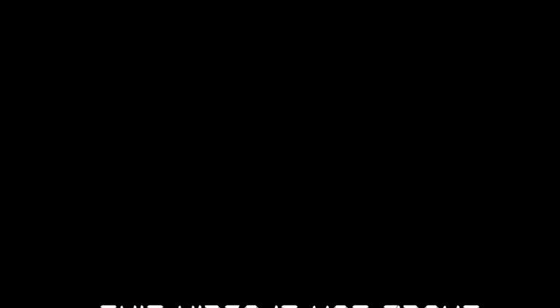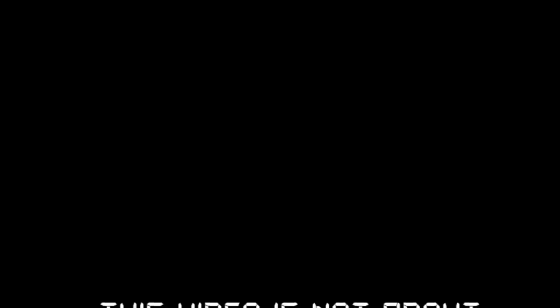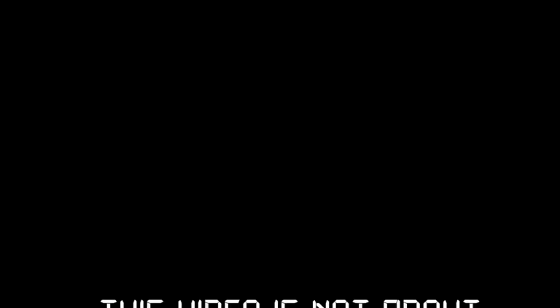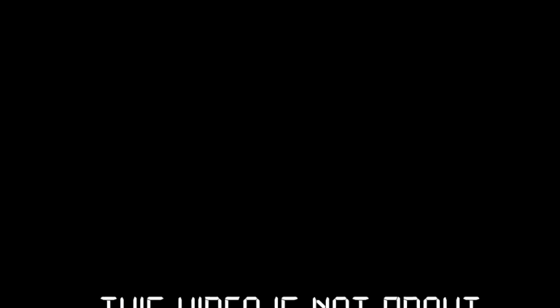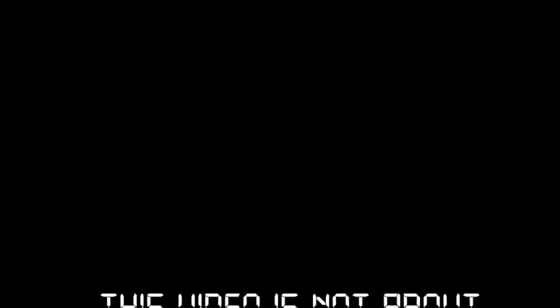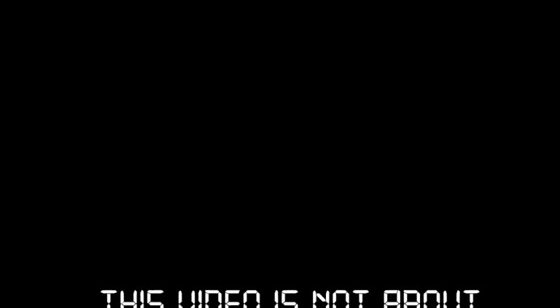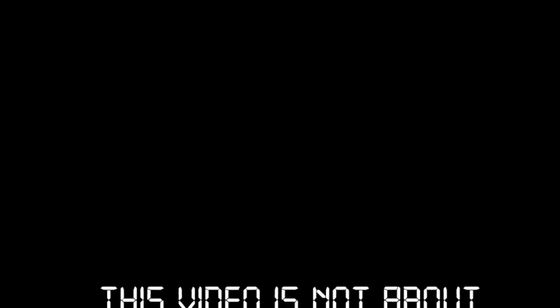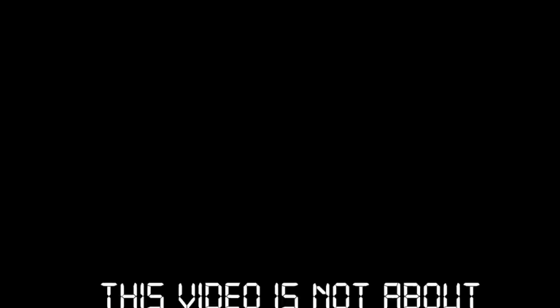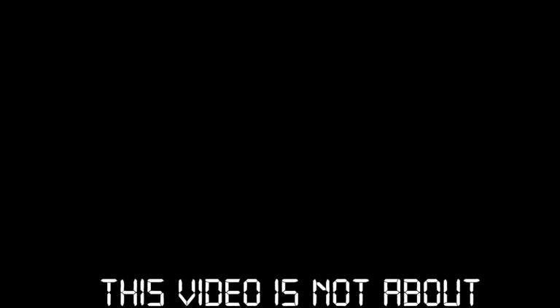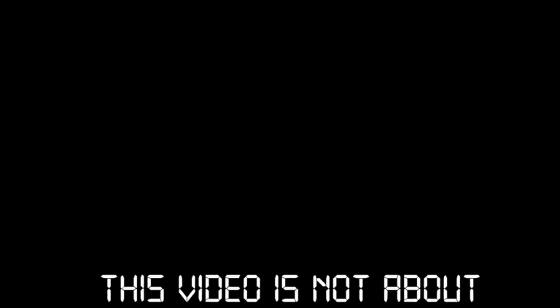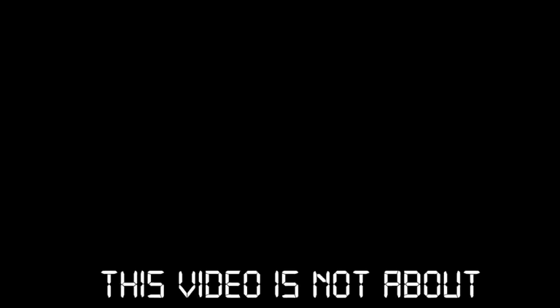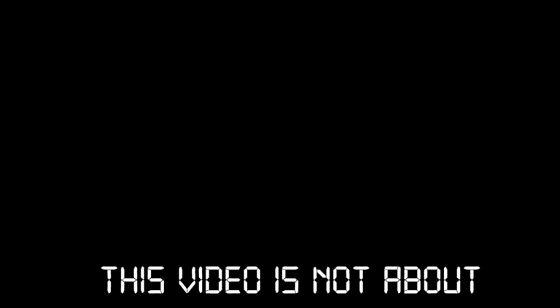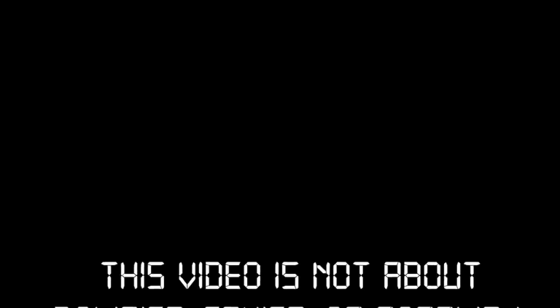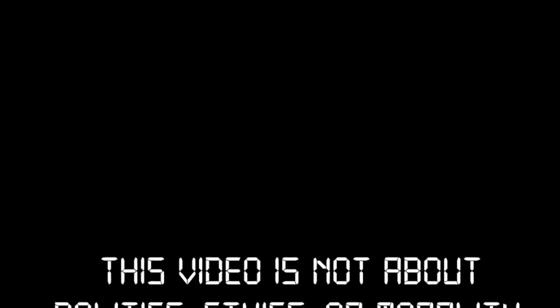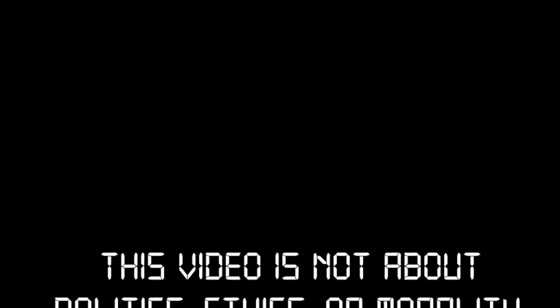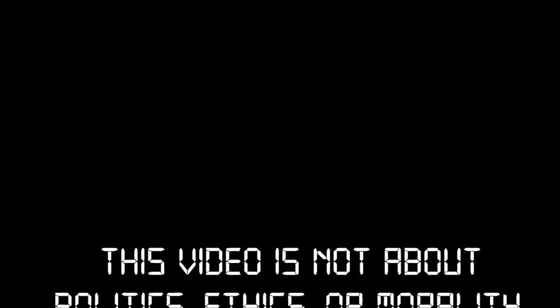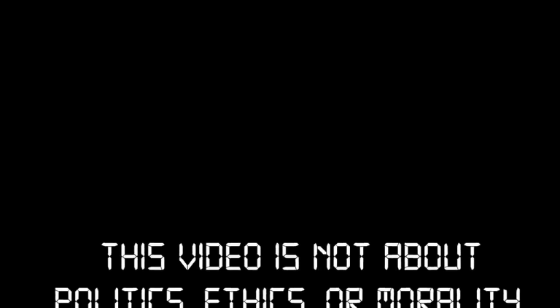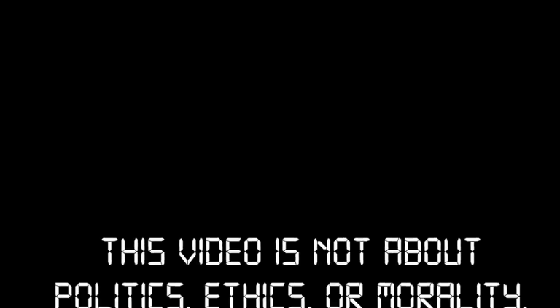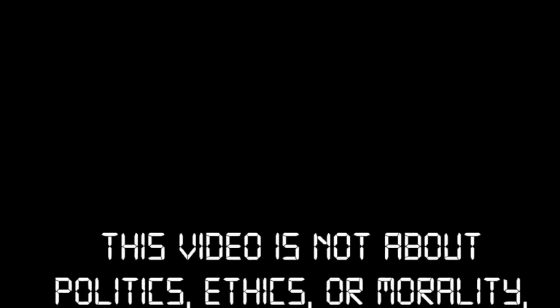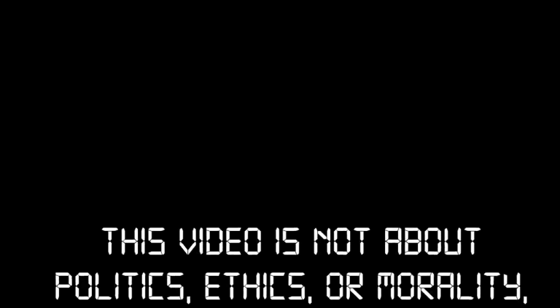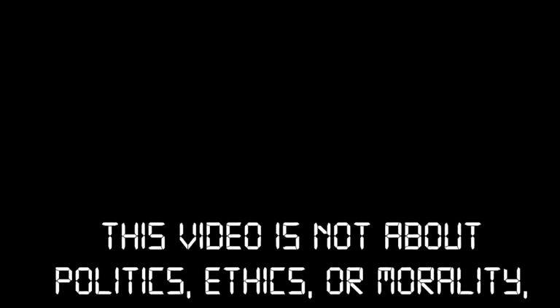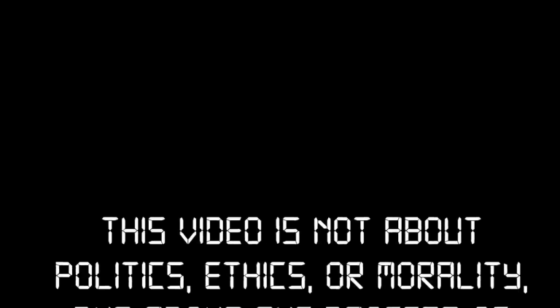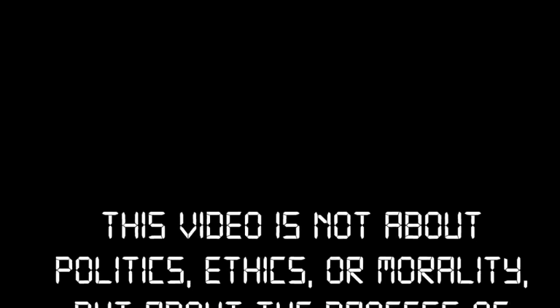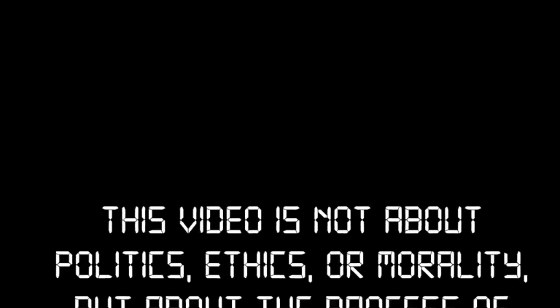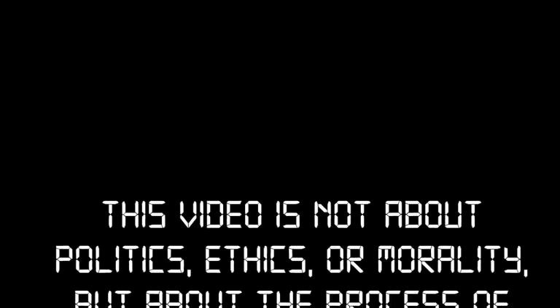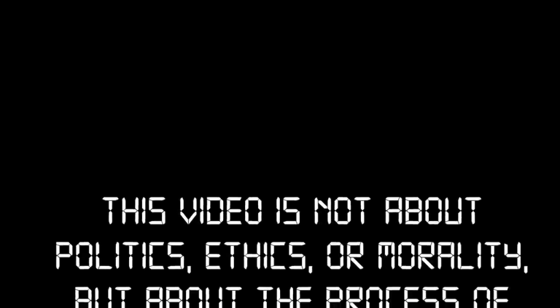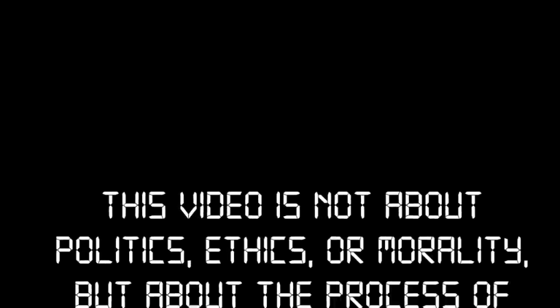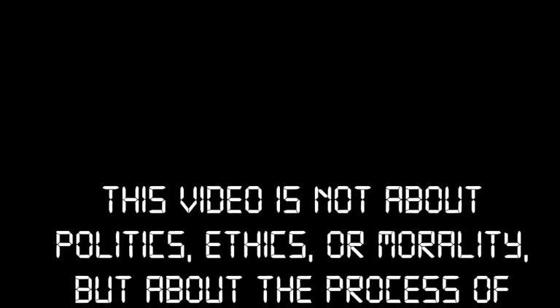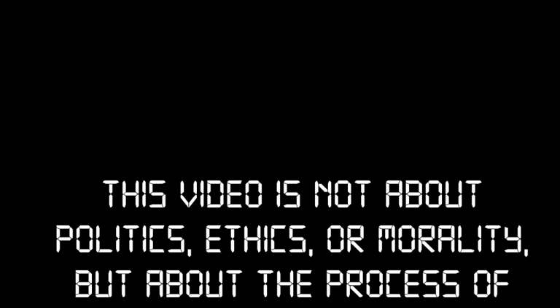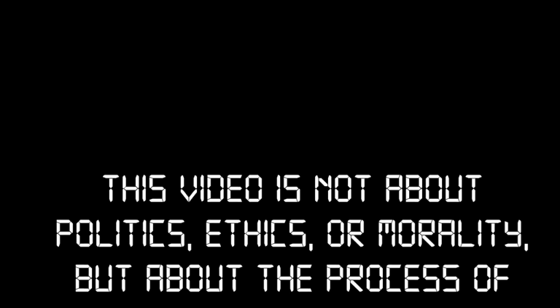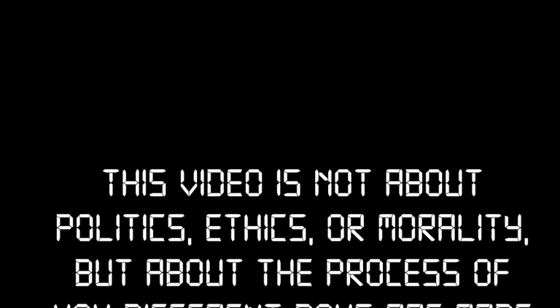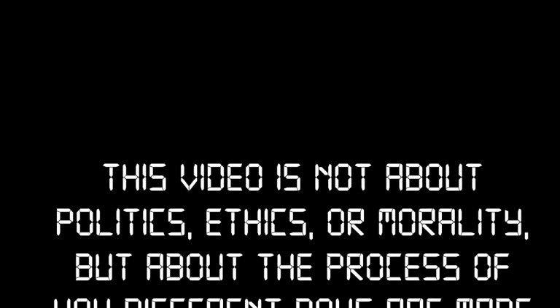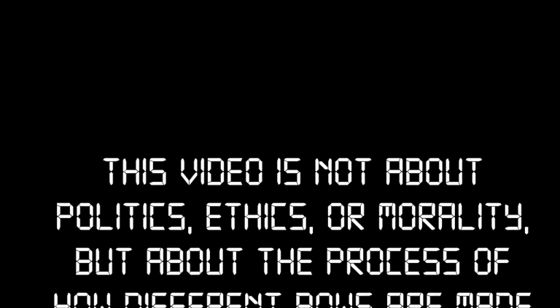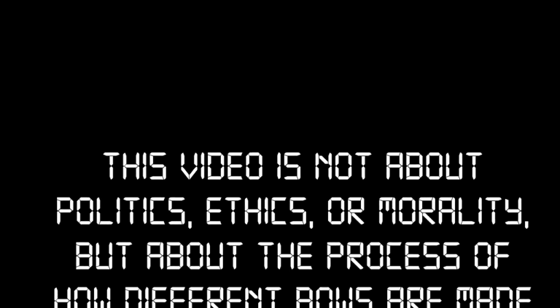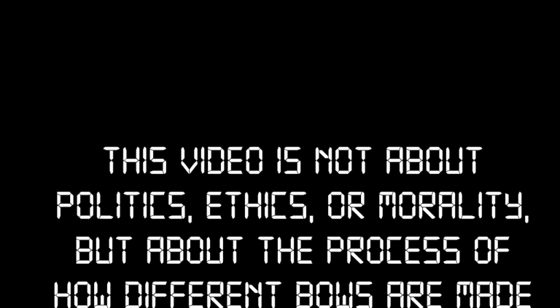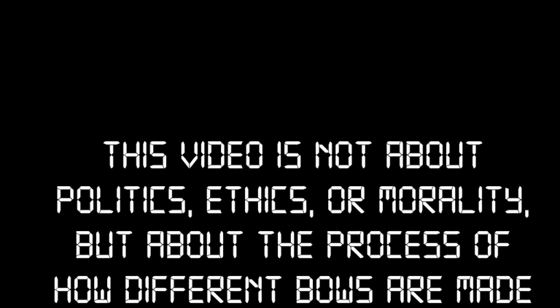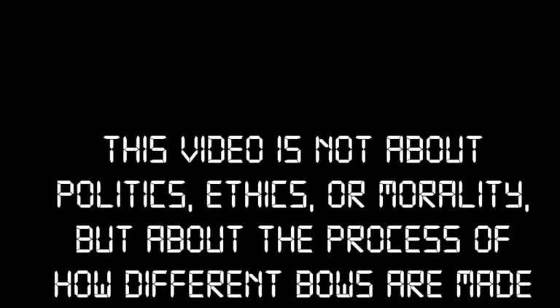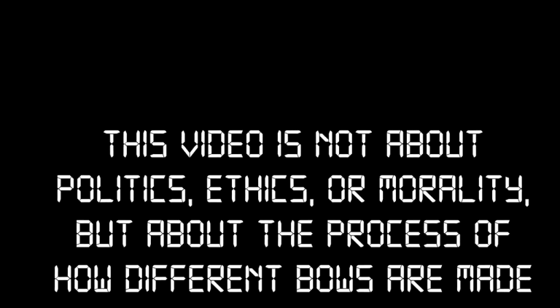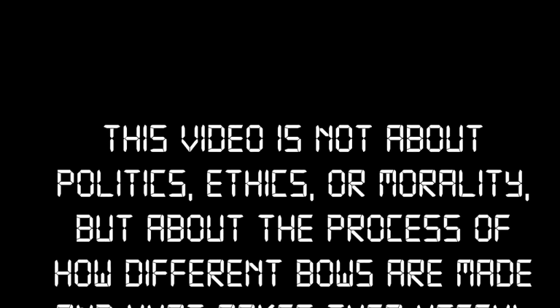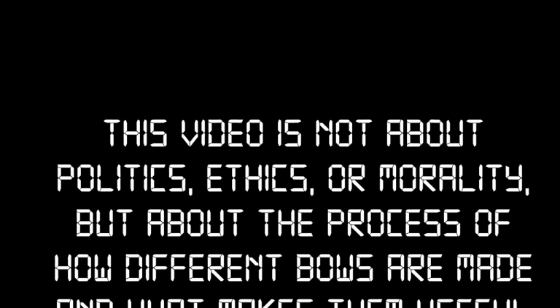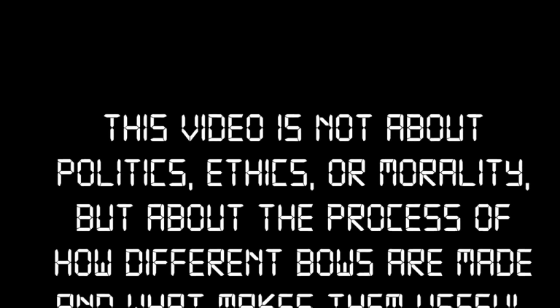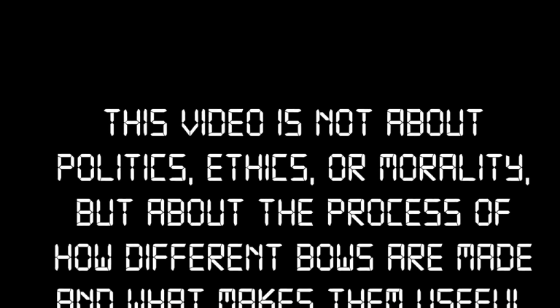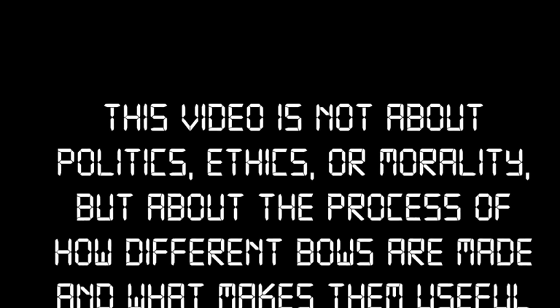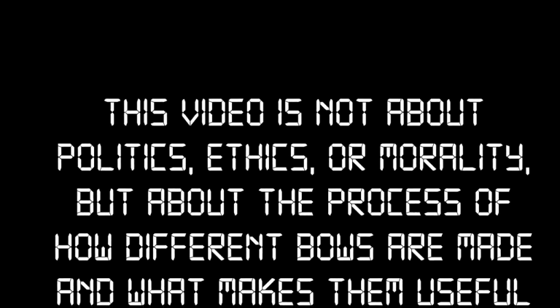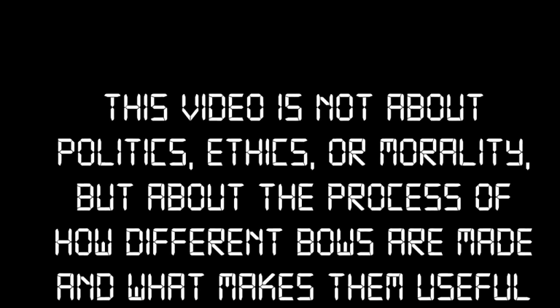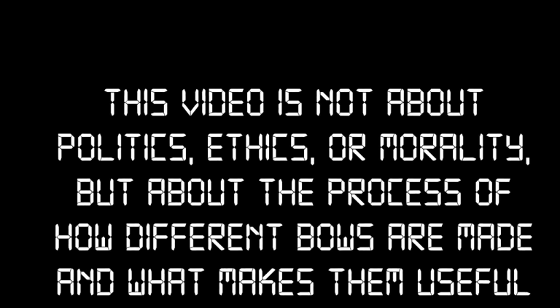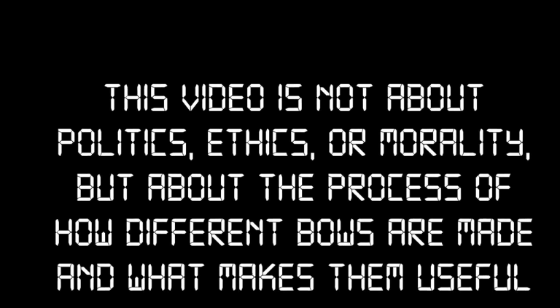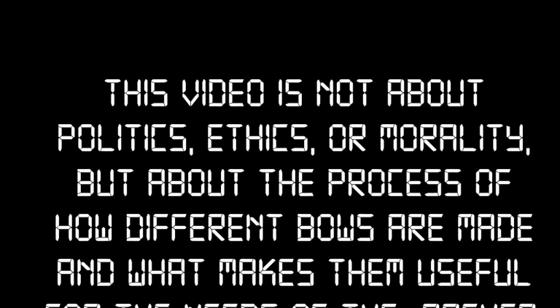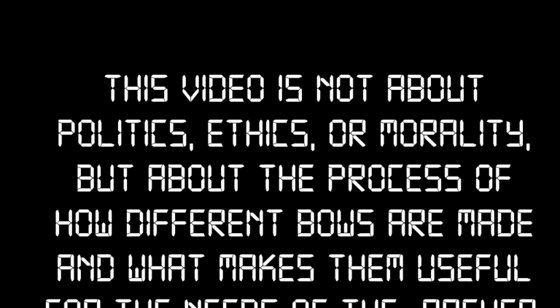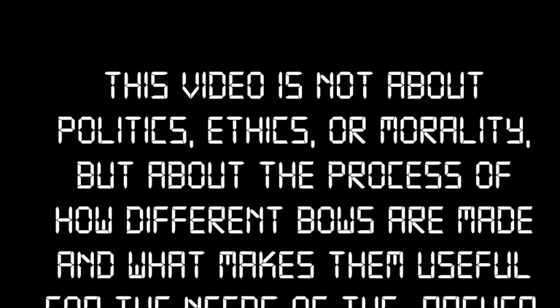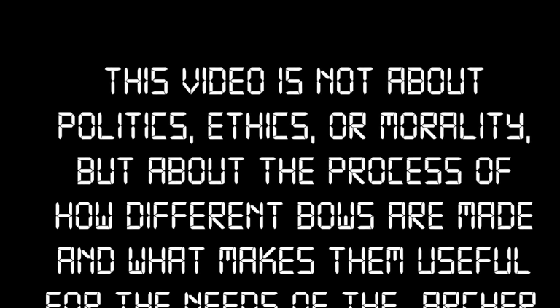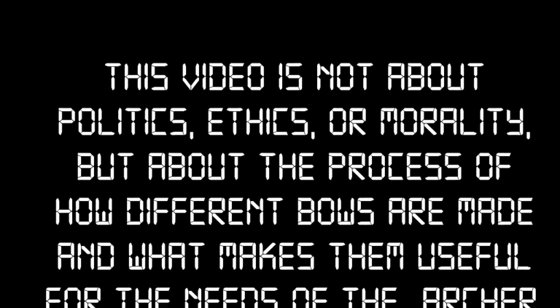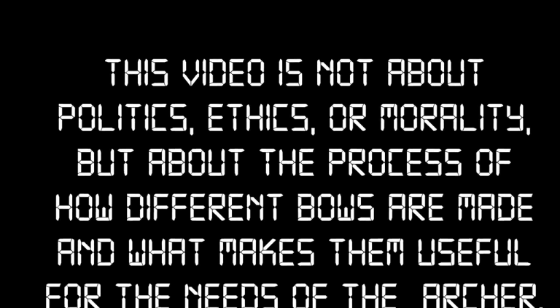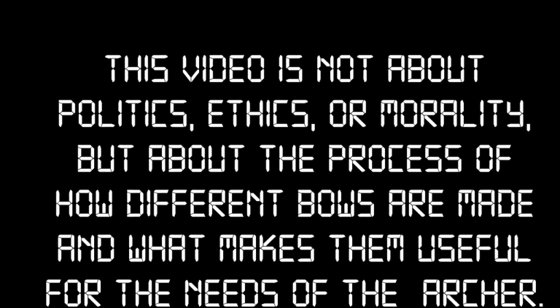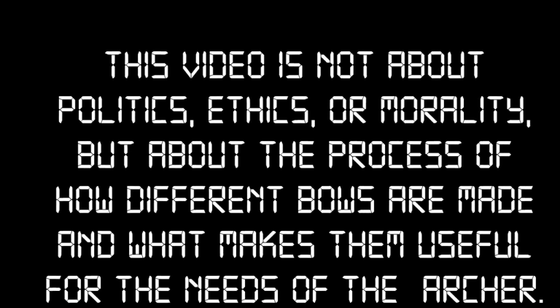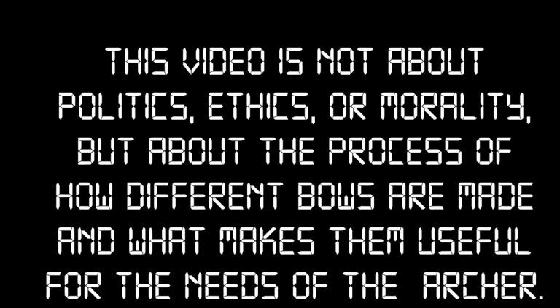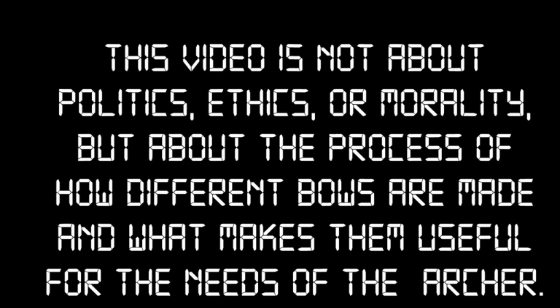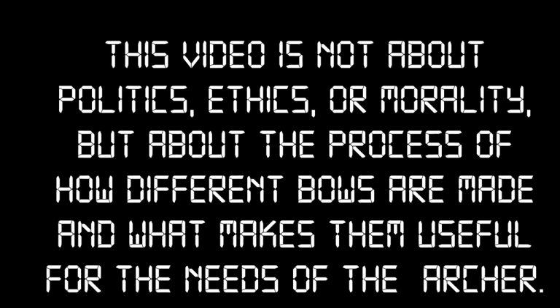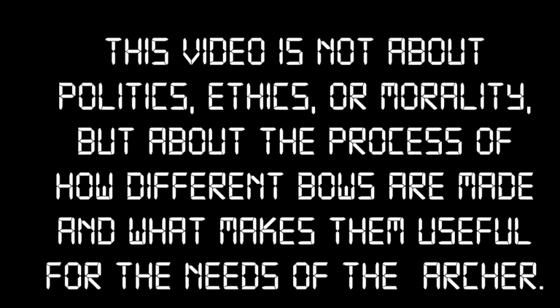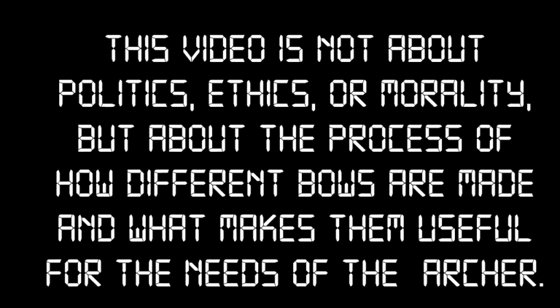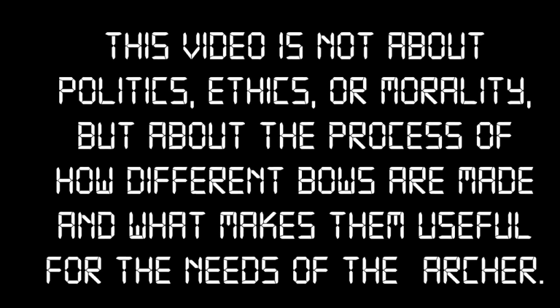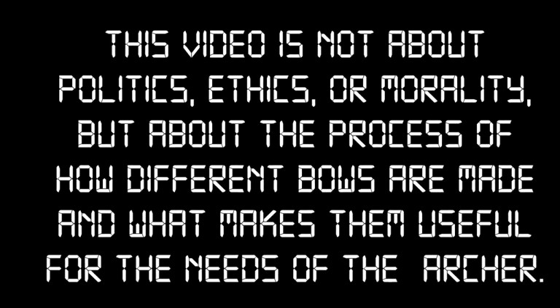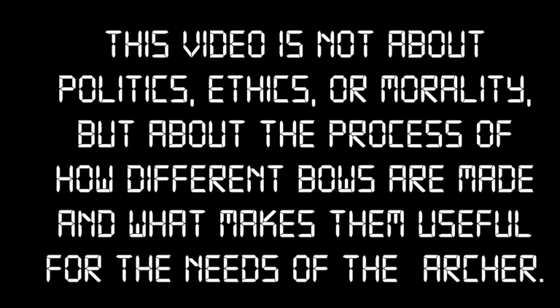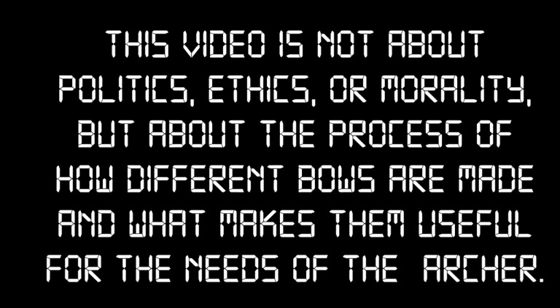This video is not about politics, ethics, or morality, but about the process of how different bows are made and what makes them useful for the needs of the archer.